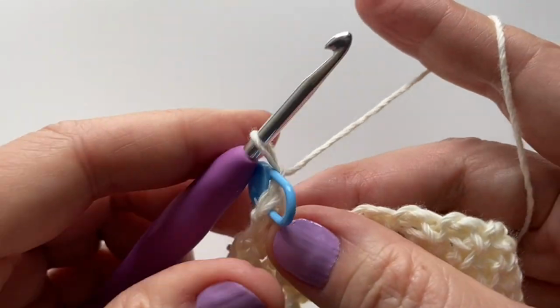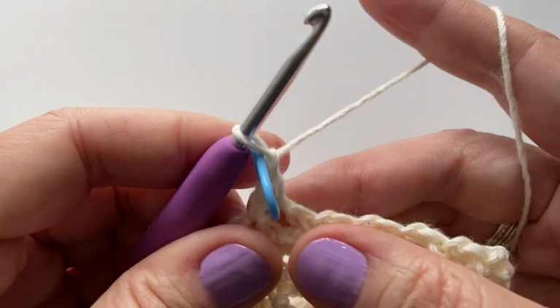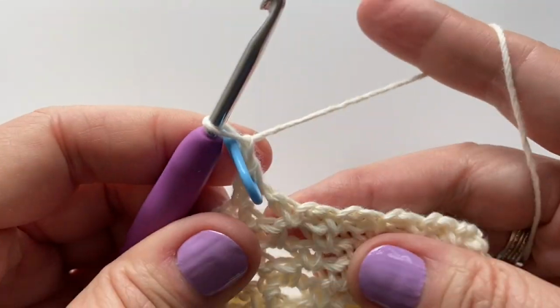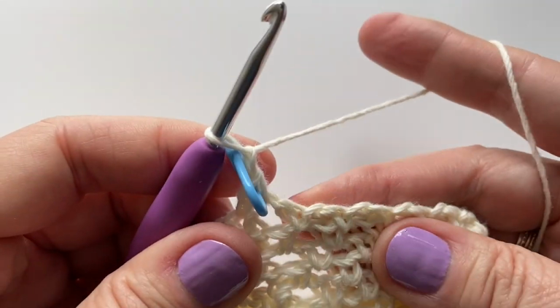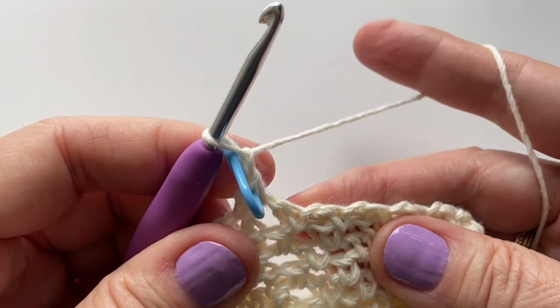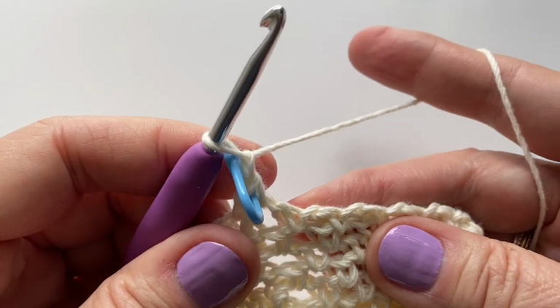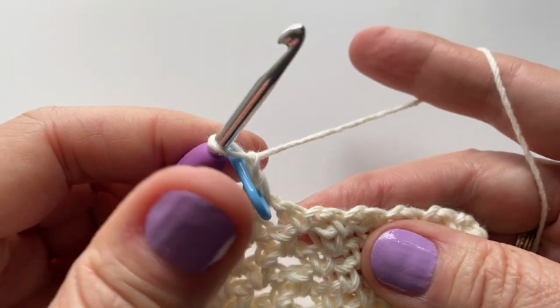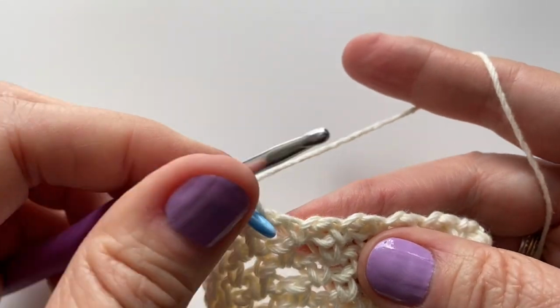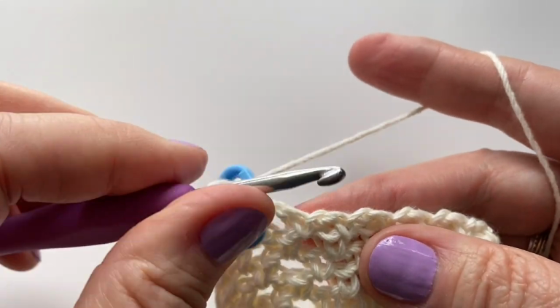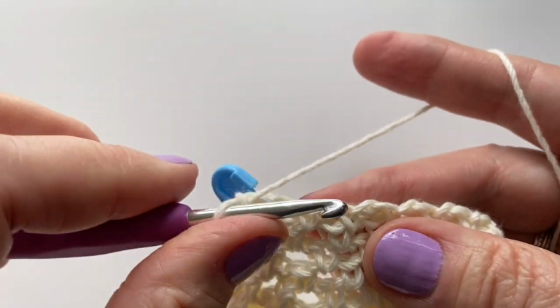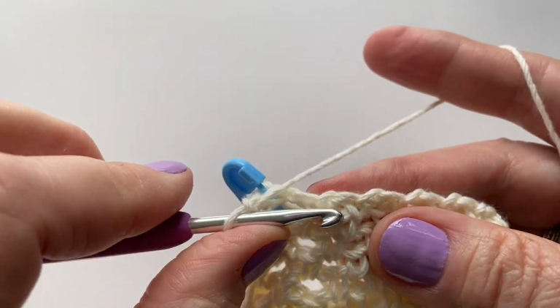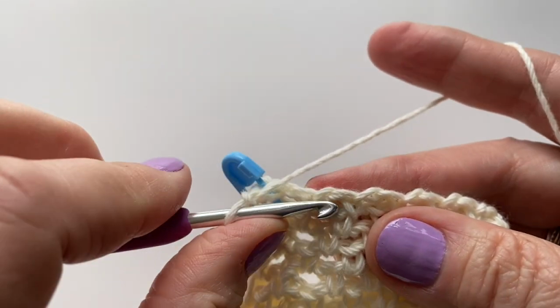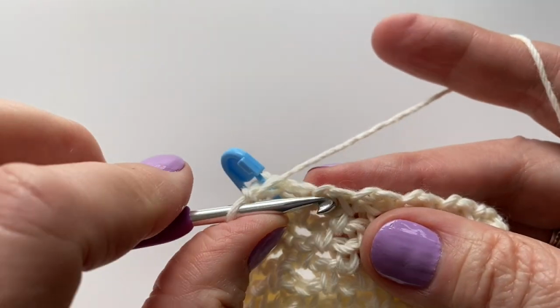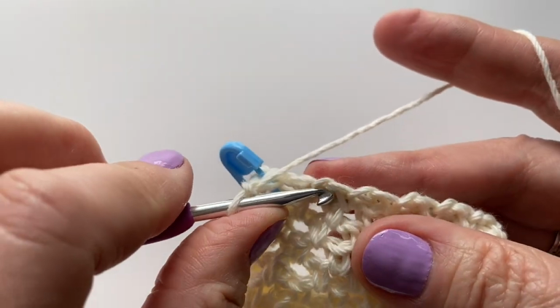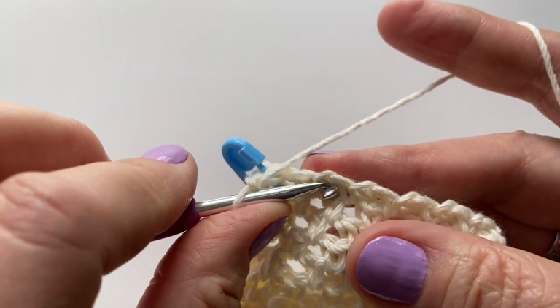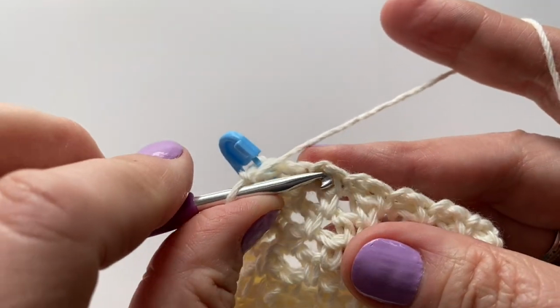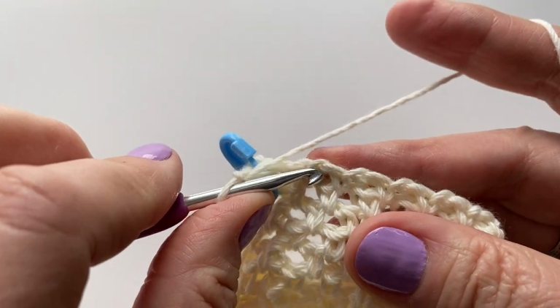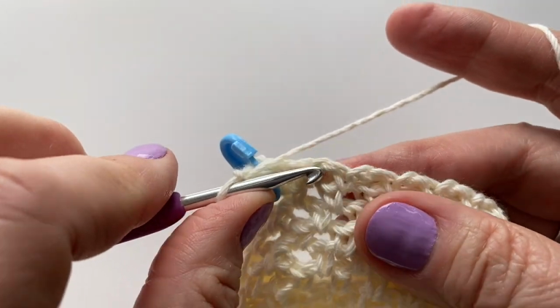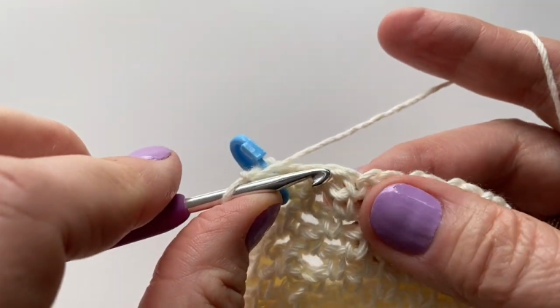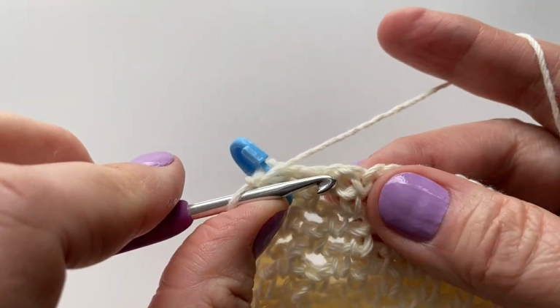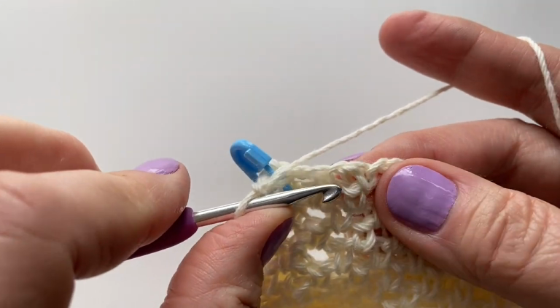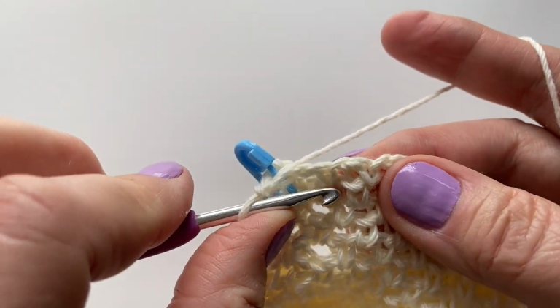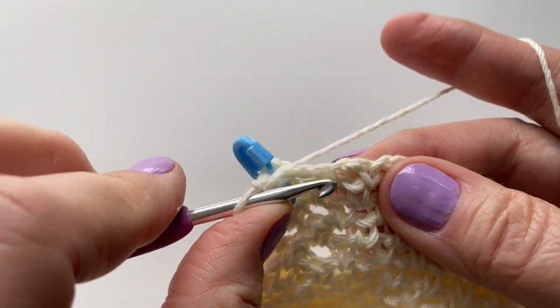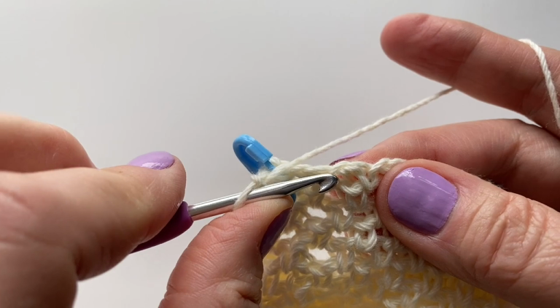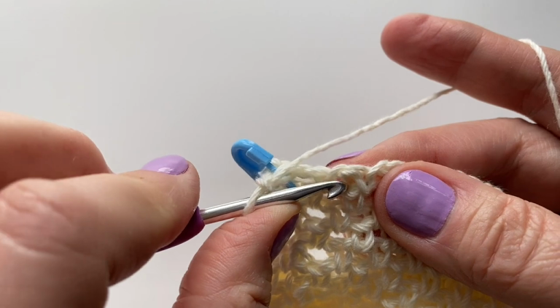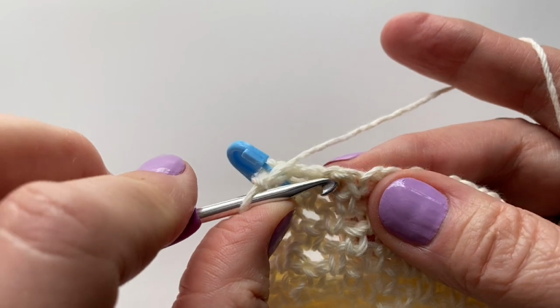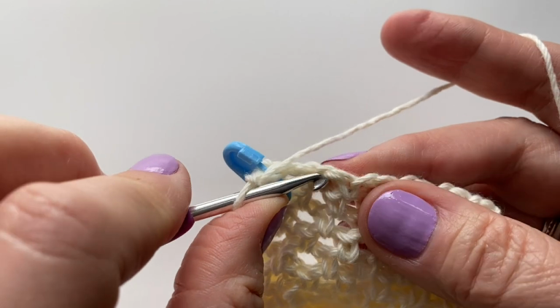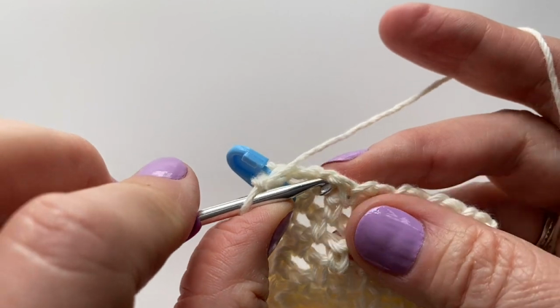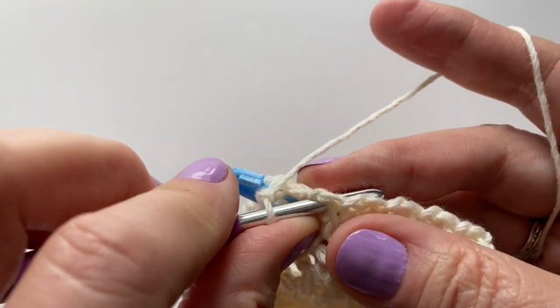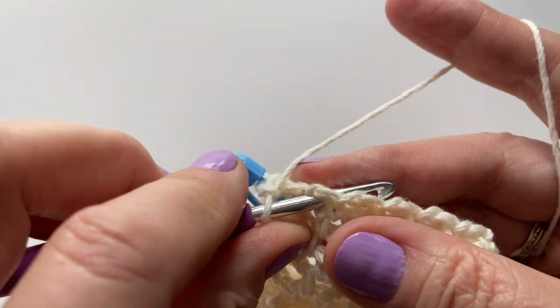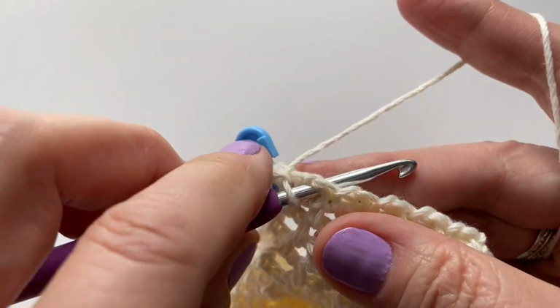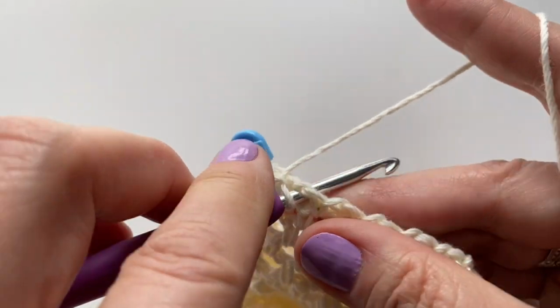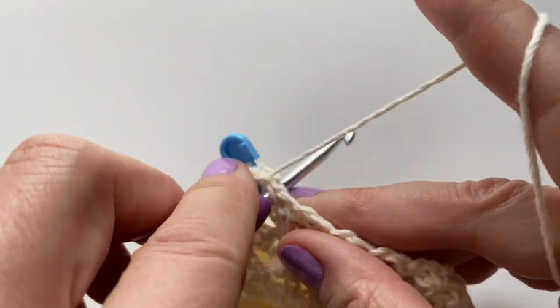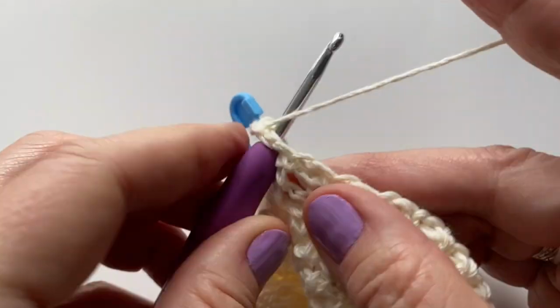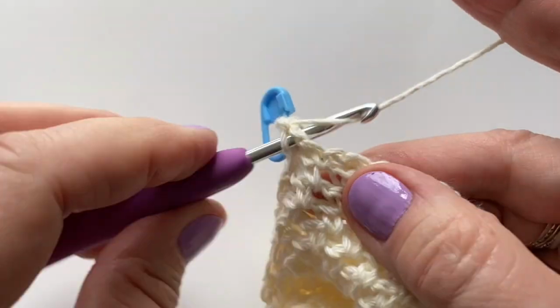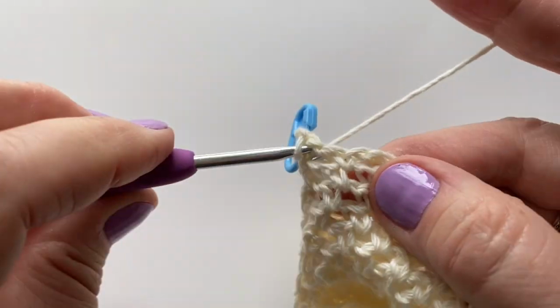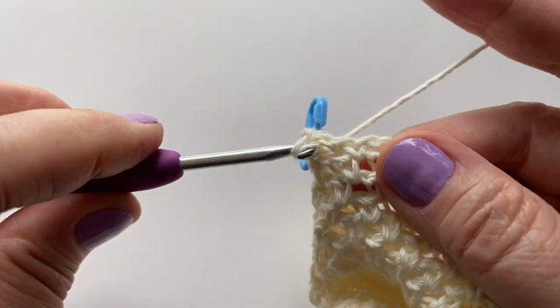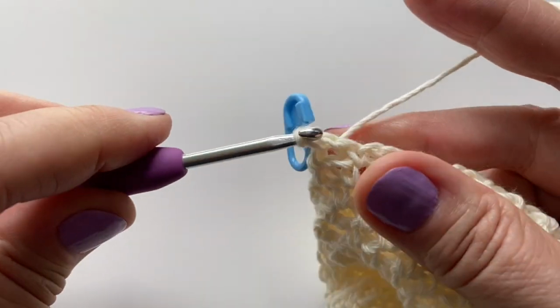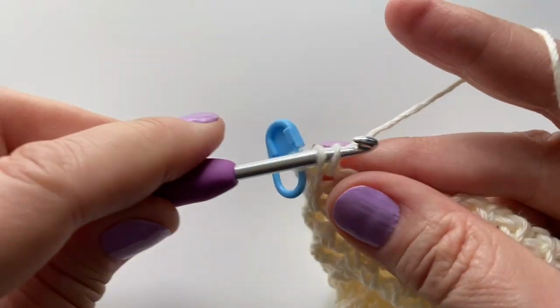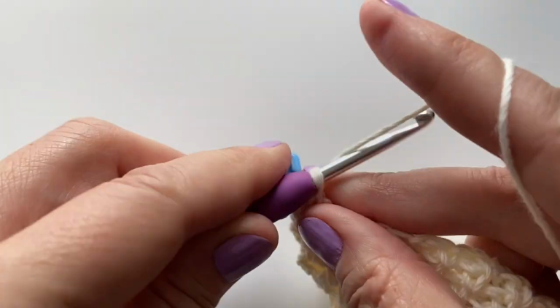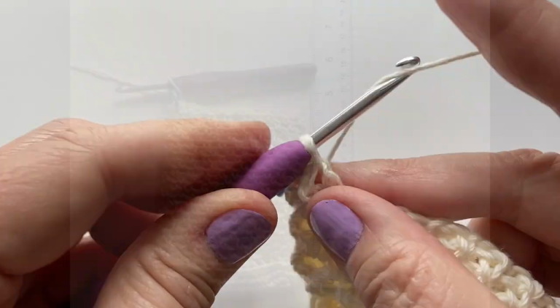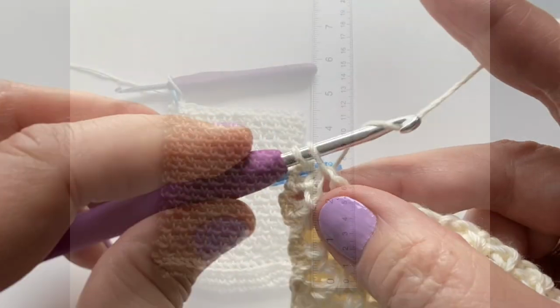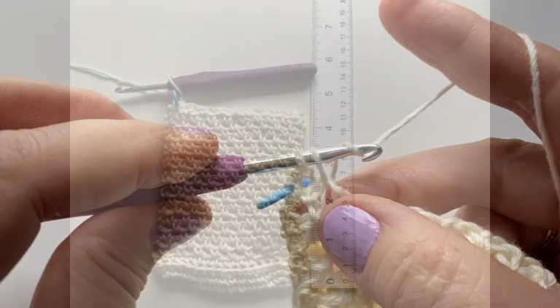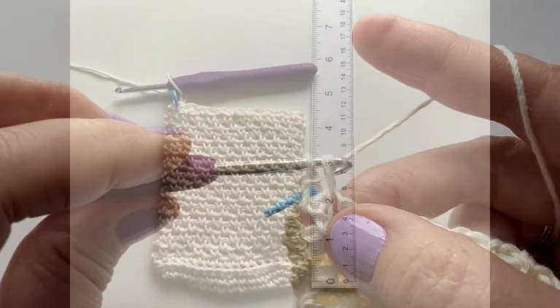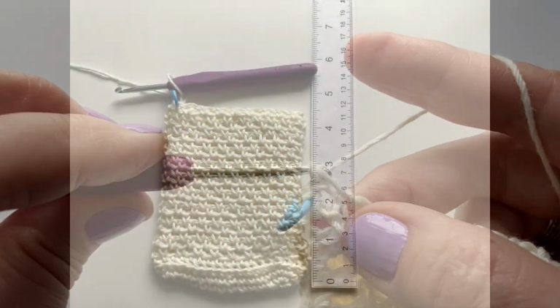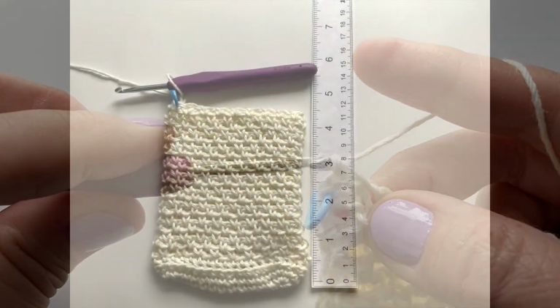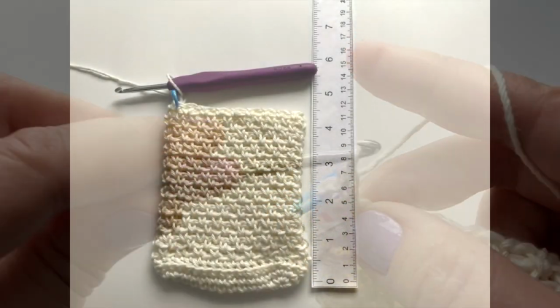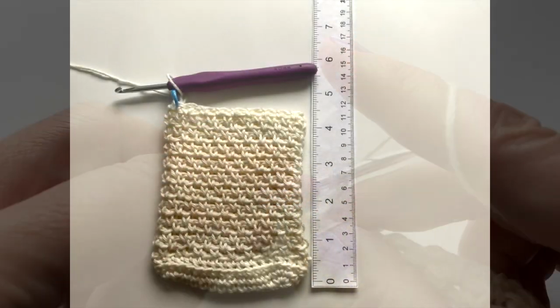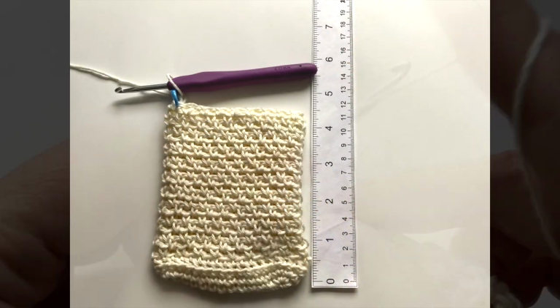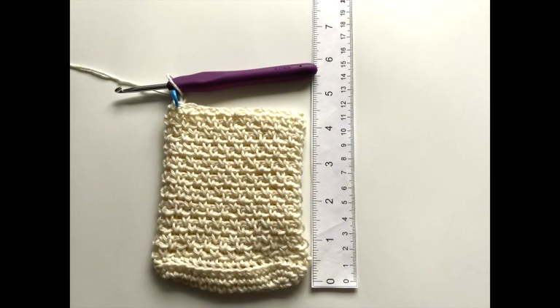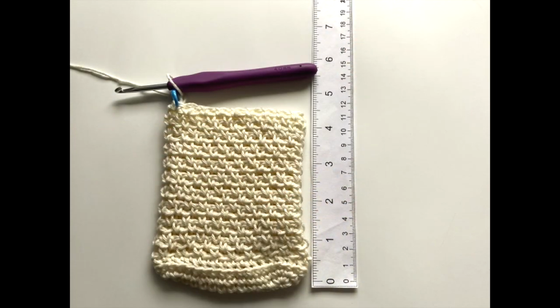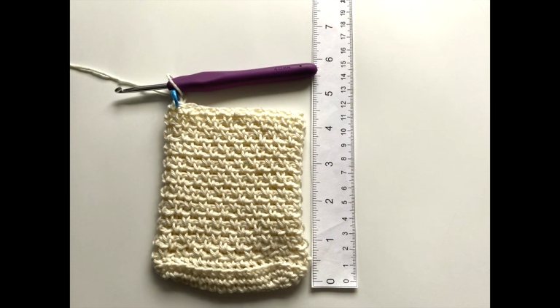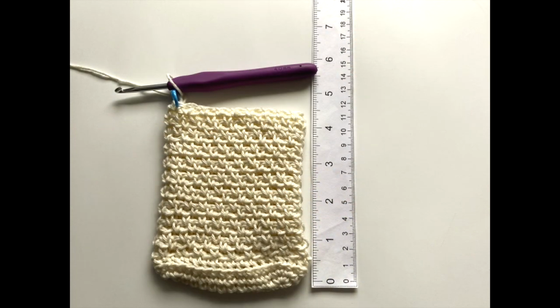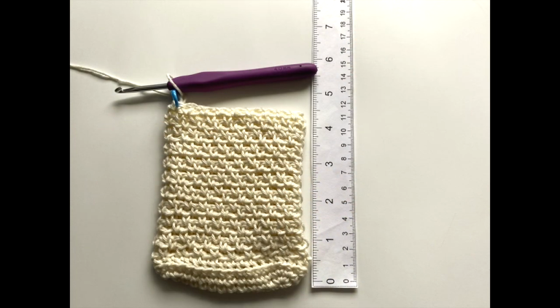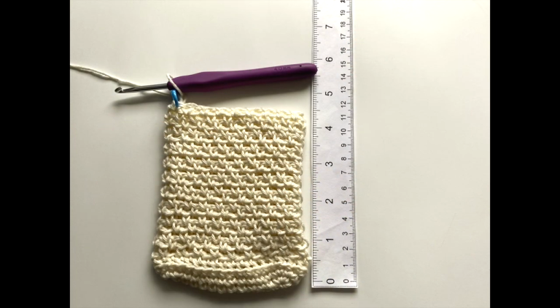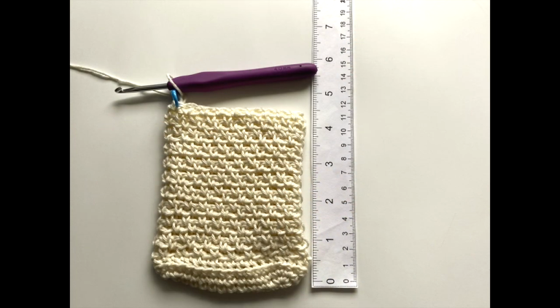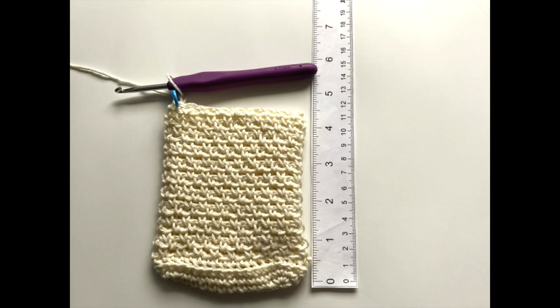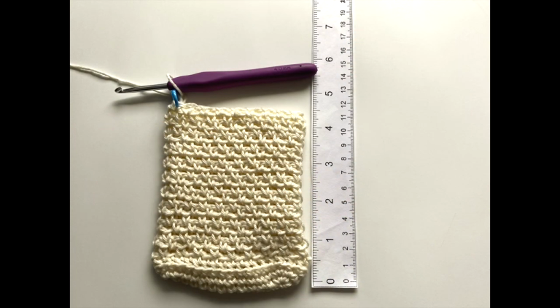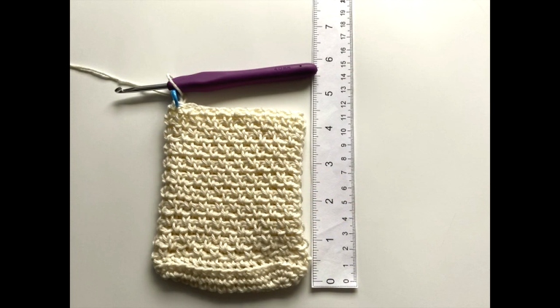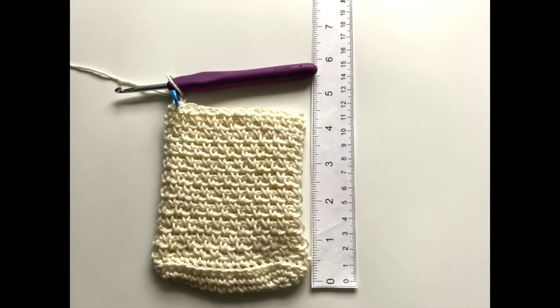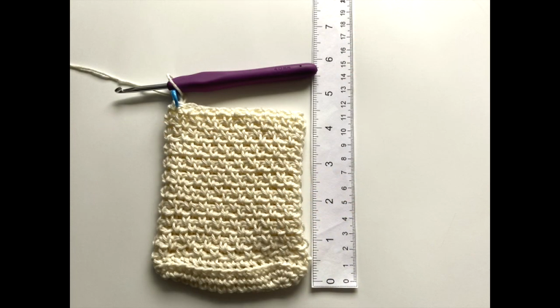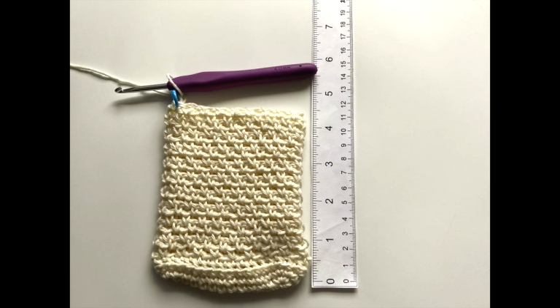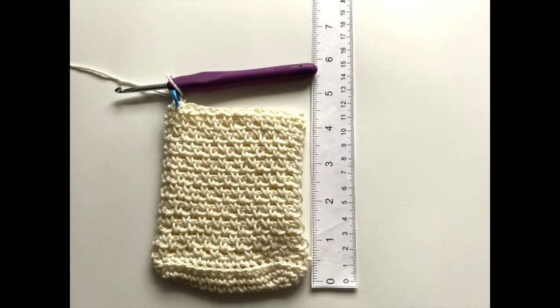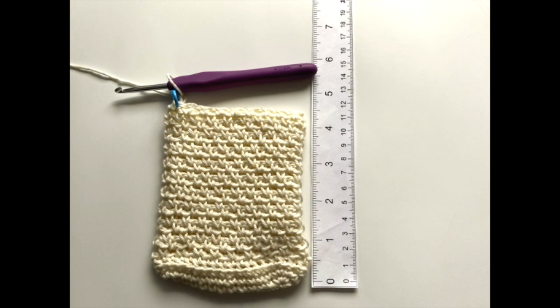At the end of round 24 you will have about 4.5 inches or 11.5 centimeters.